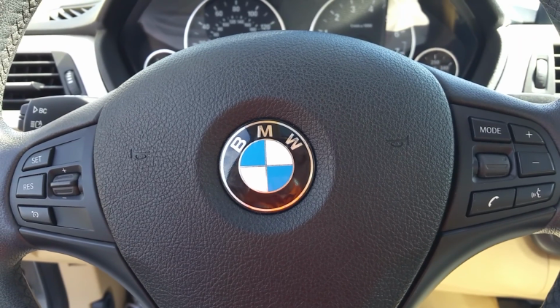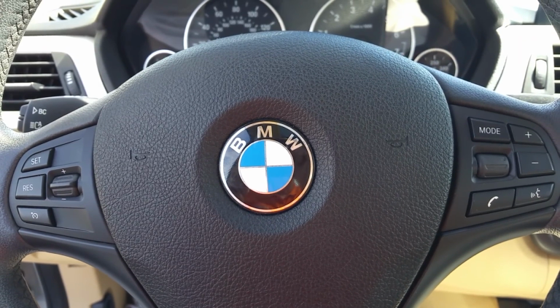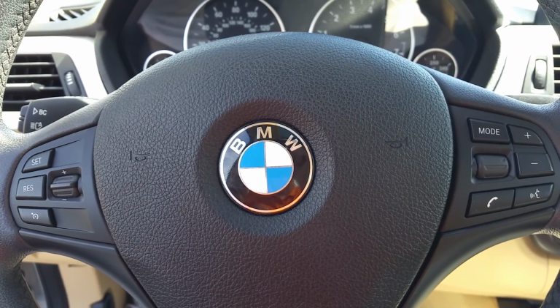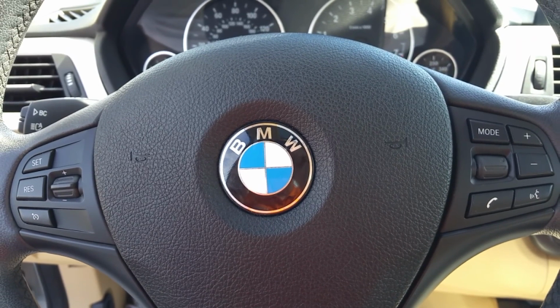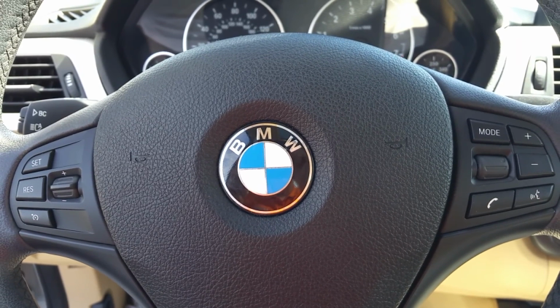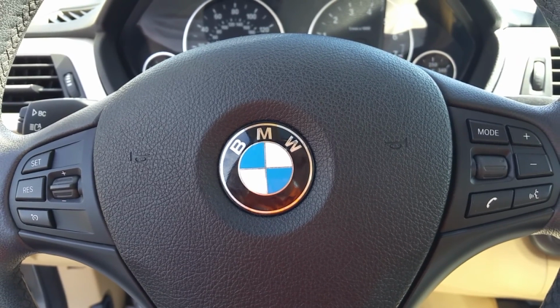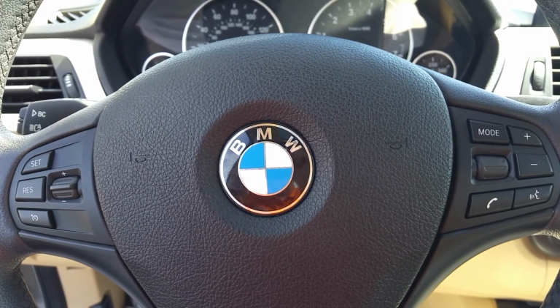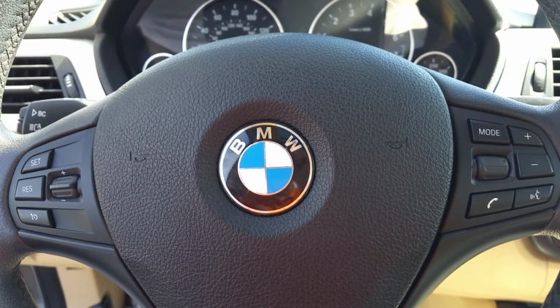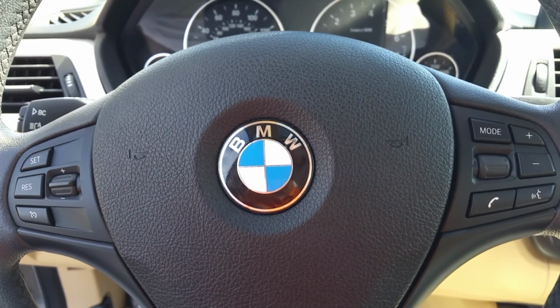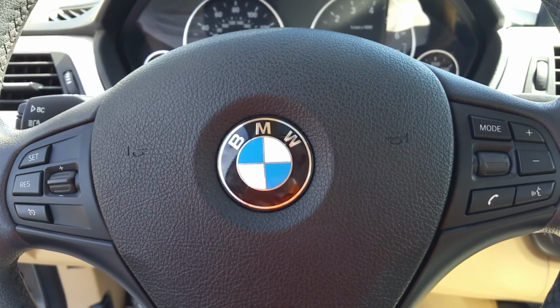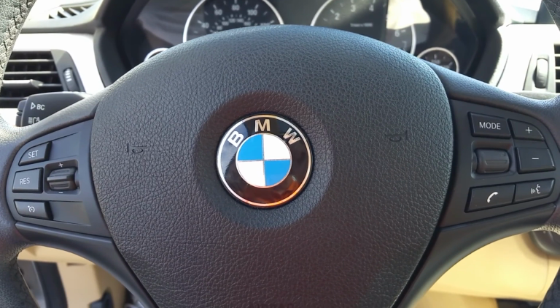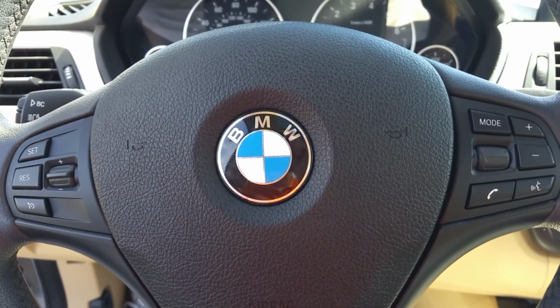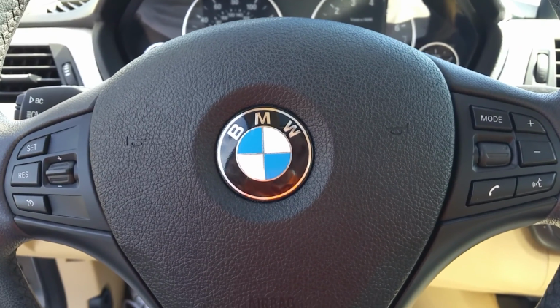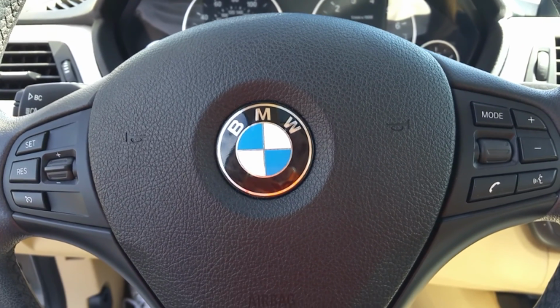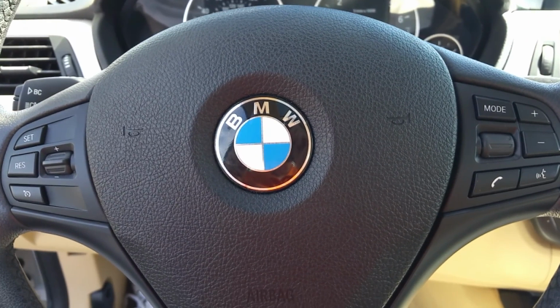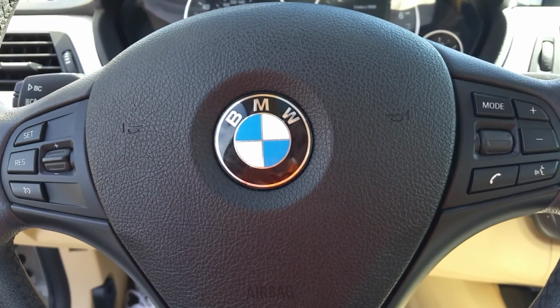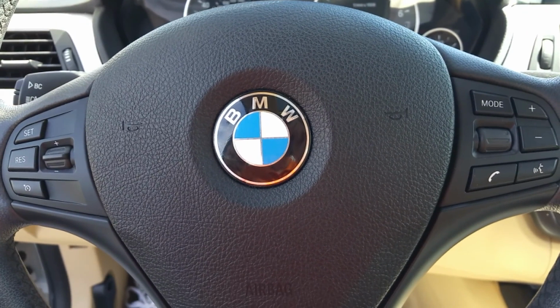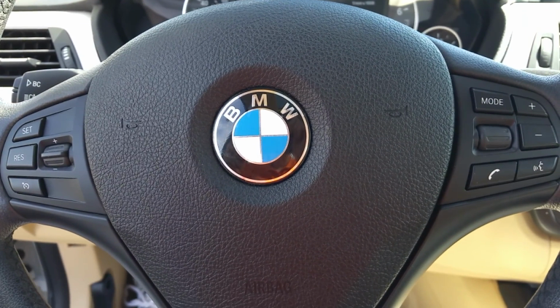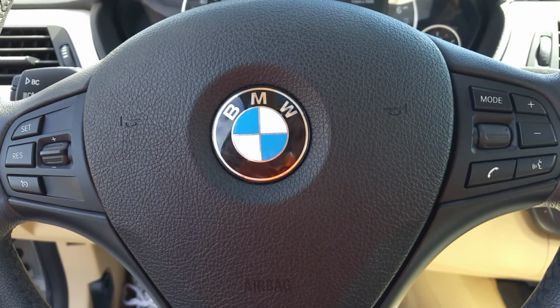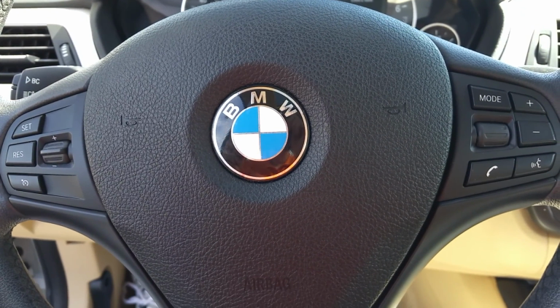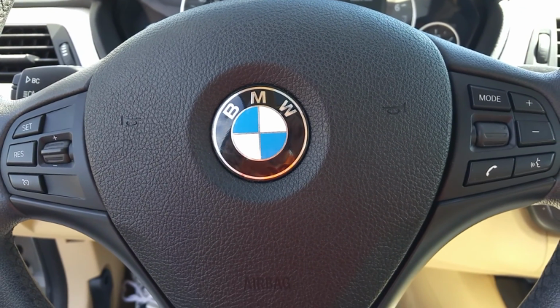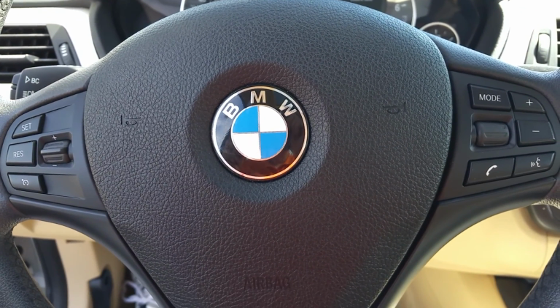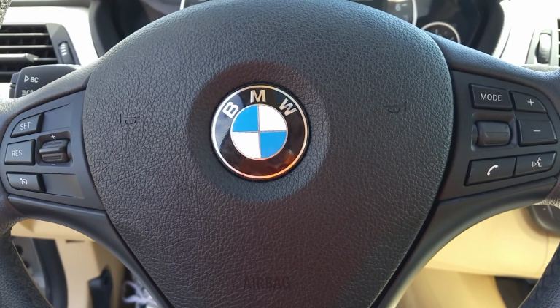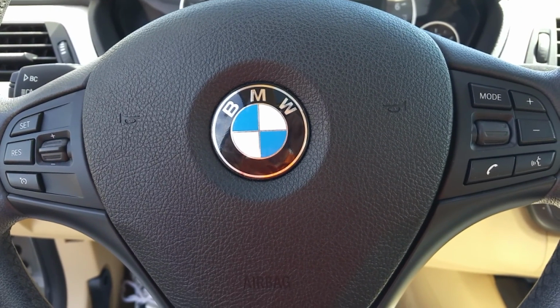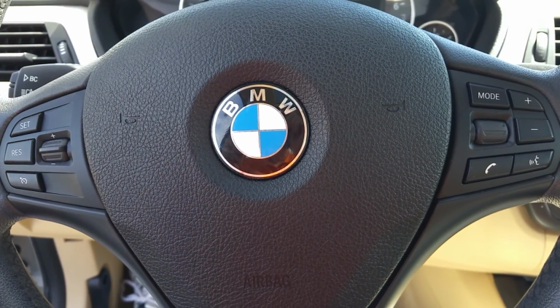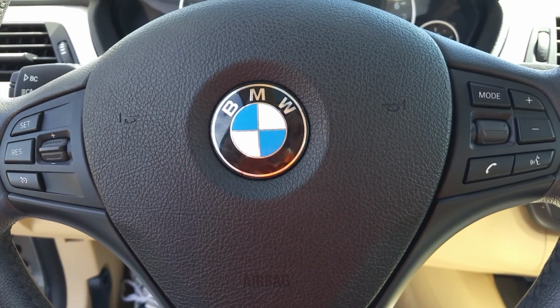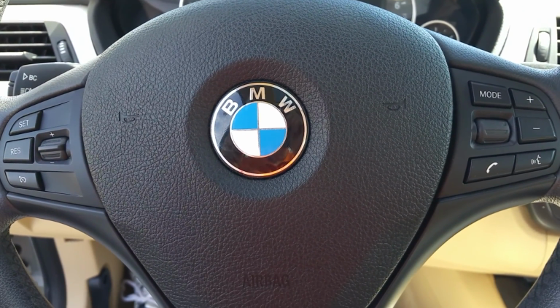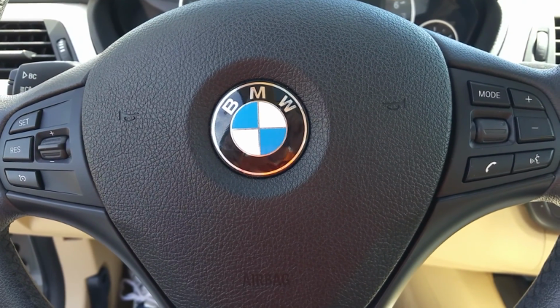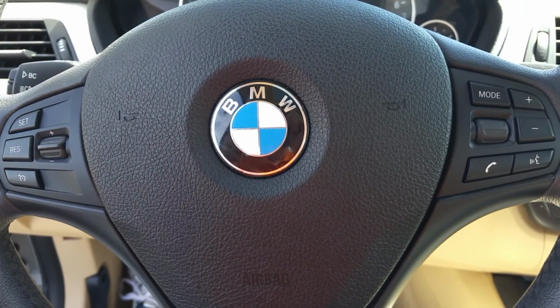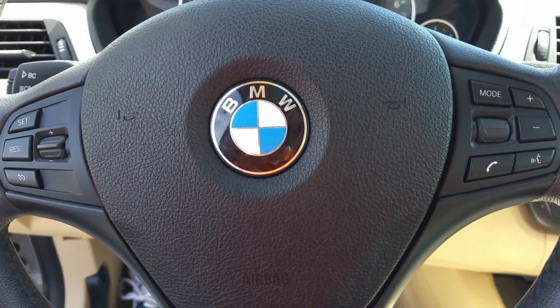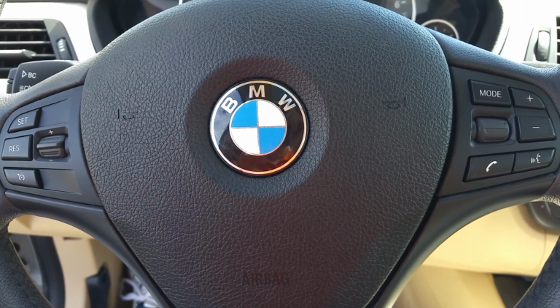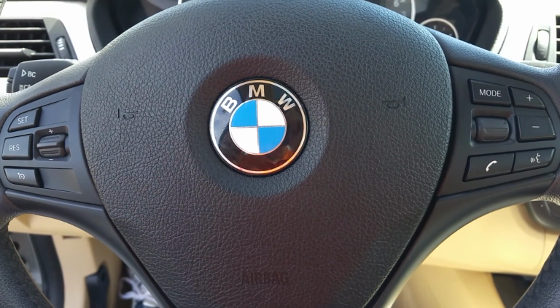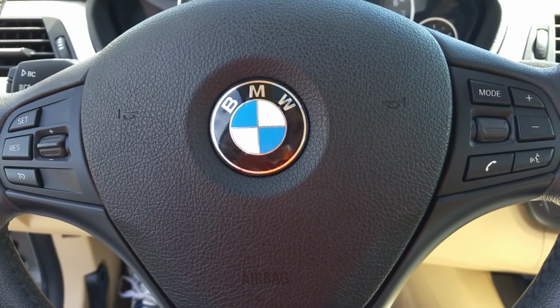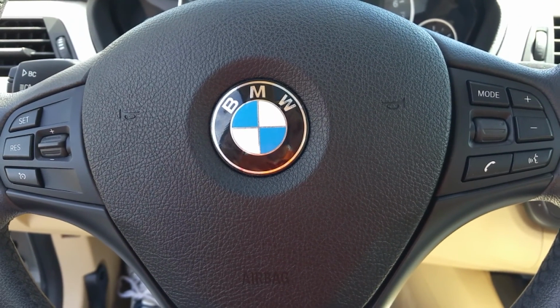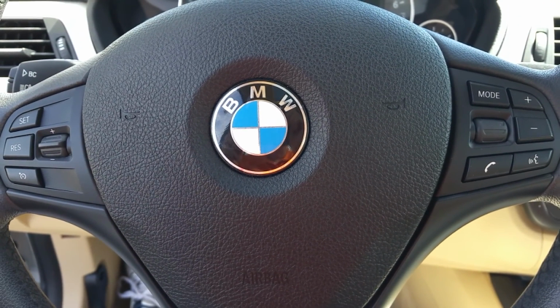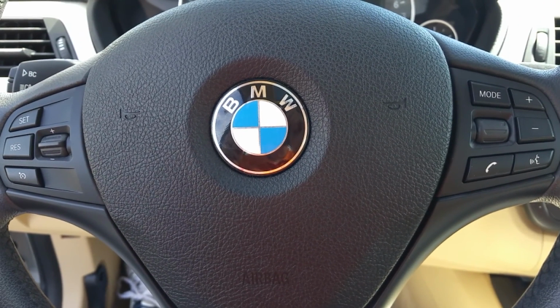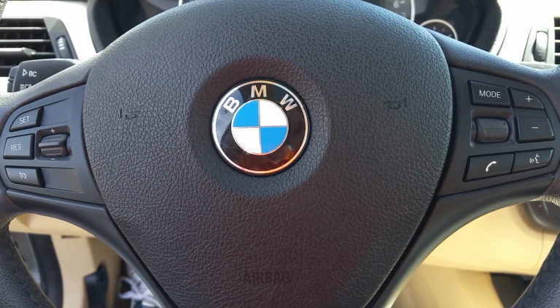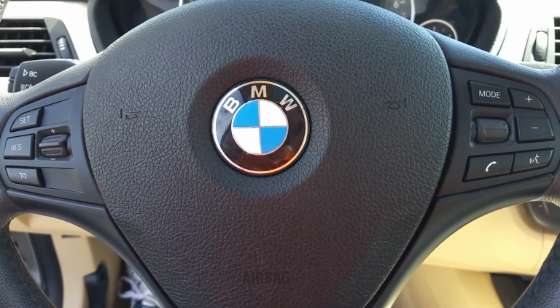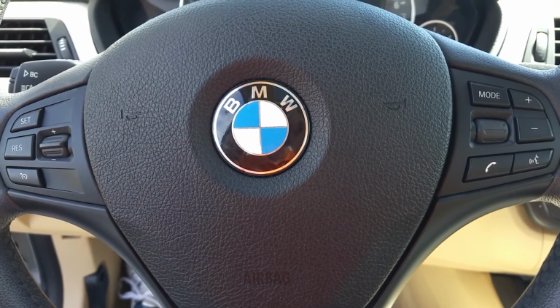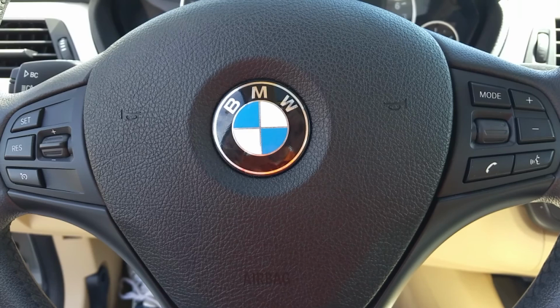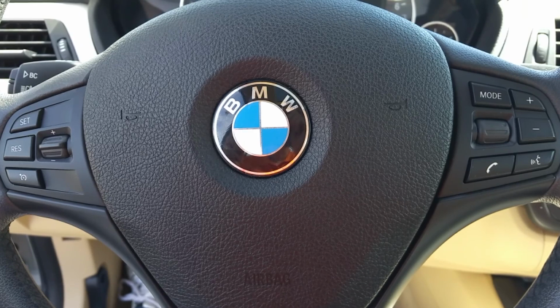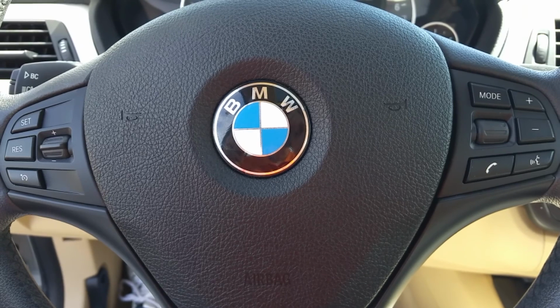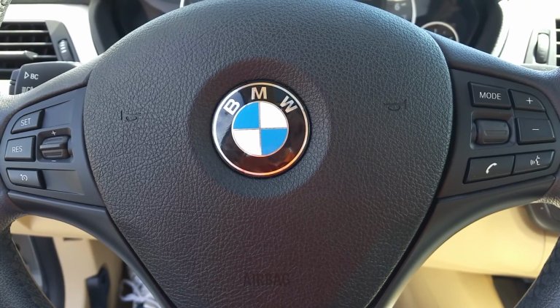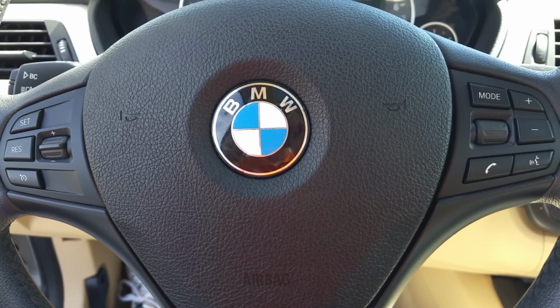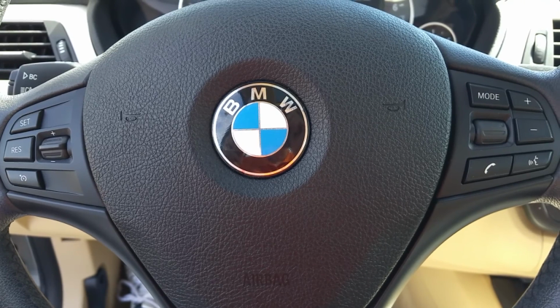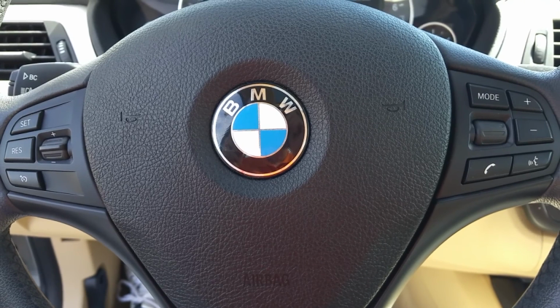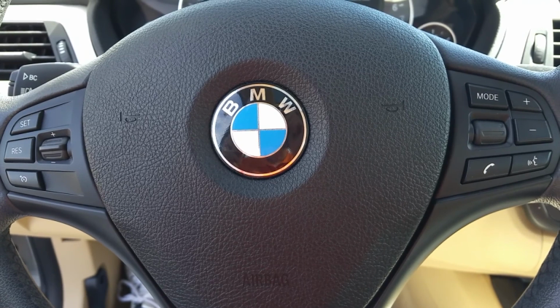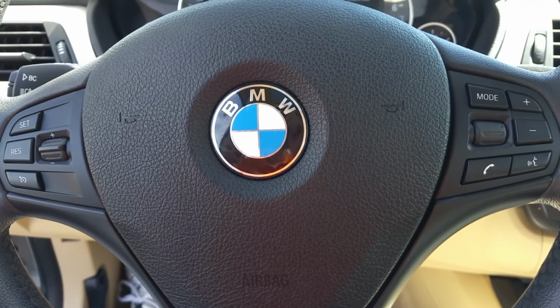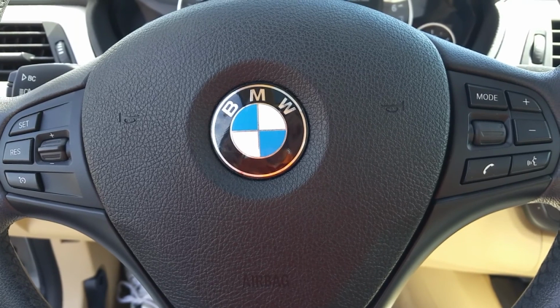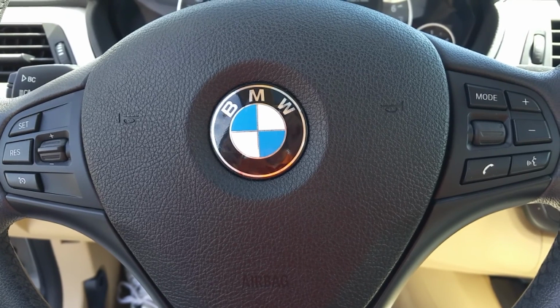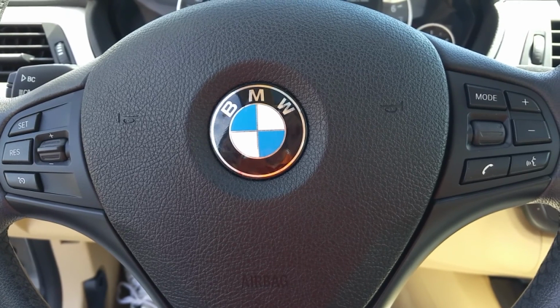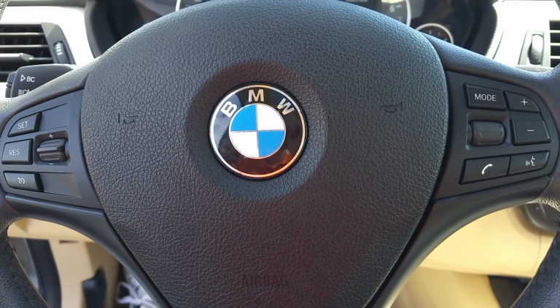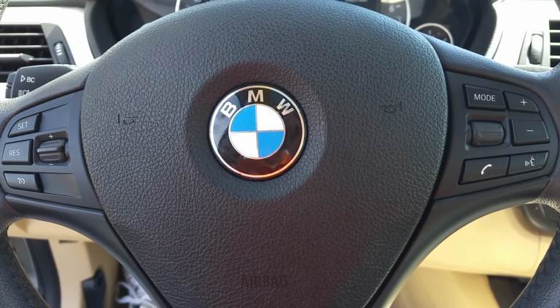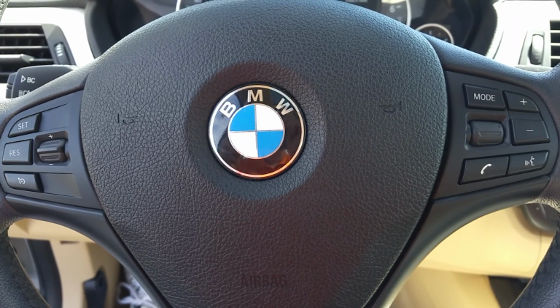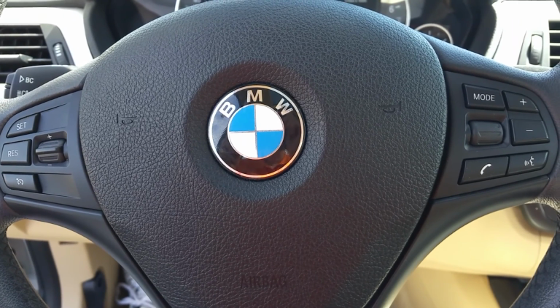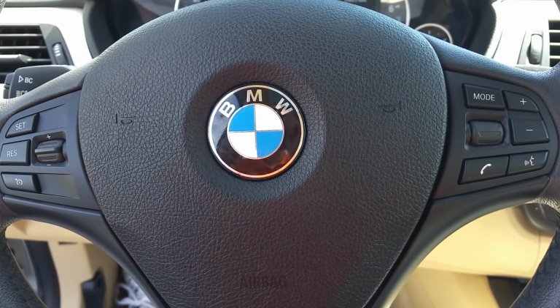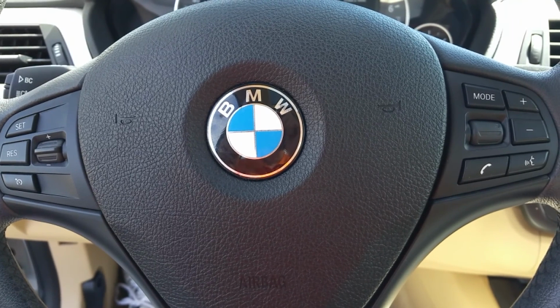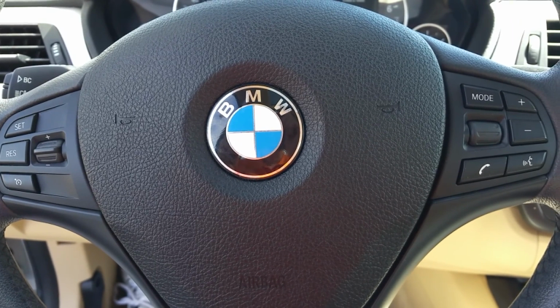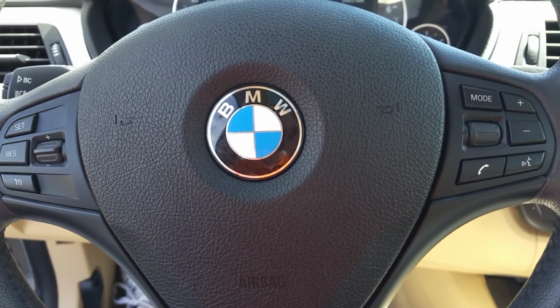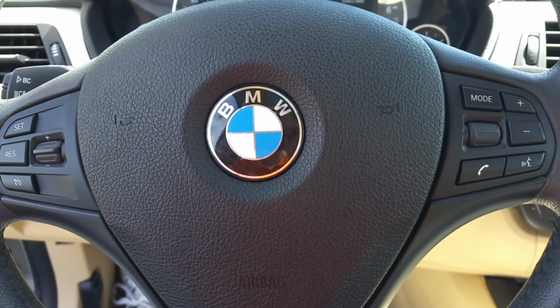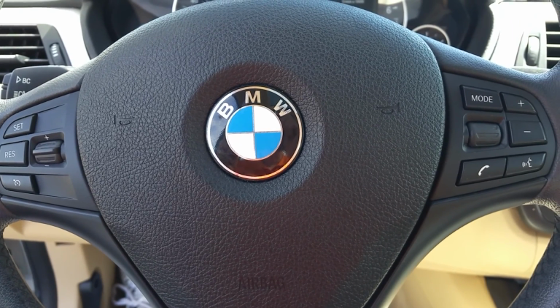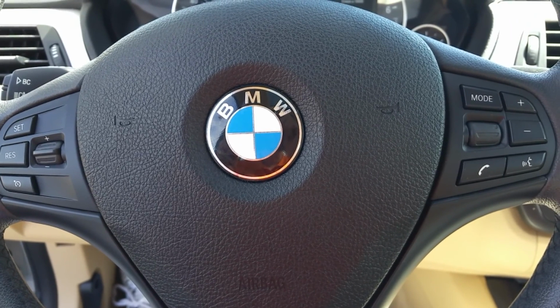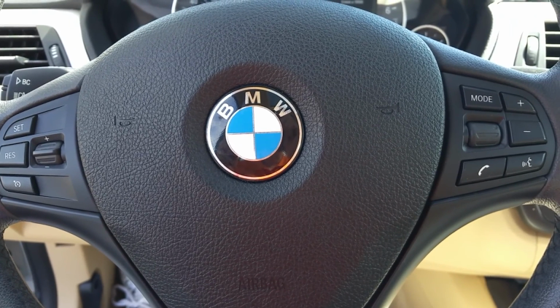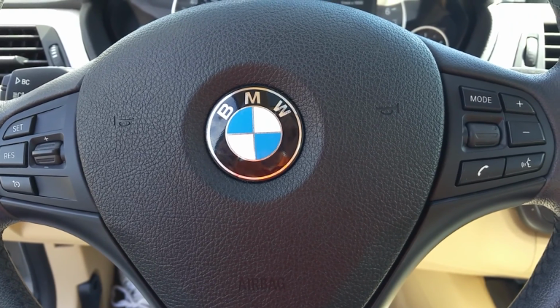Hi, this is Jim Ryan at JC Lewis Ford. I'm the Internet Sales Manager showing you this 2012 BMW 328i.